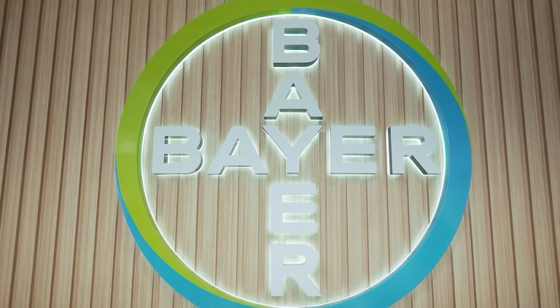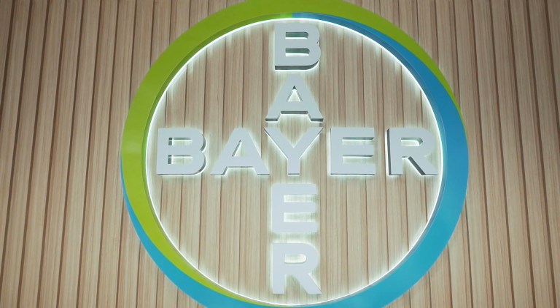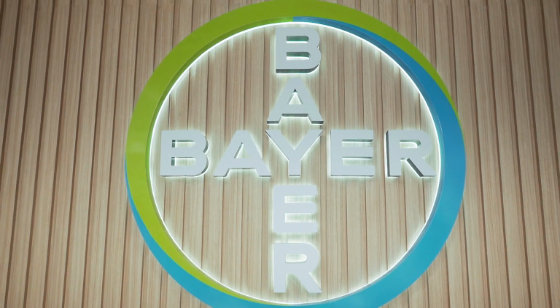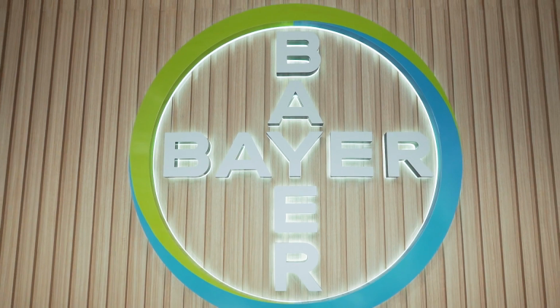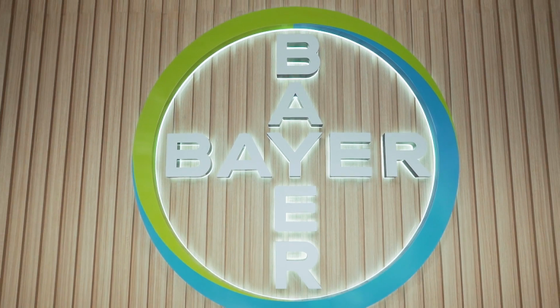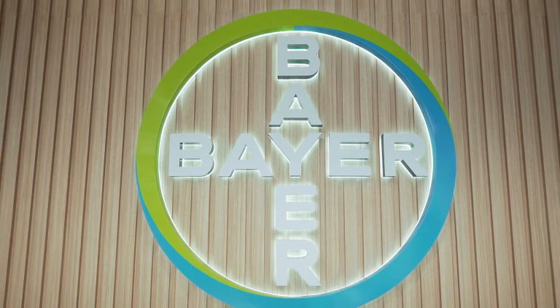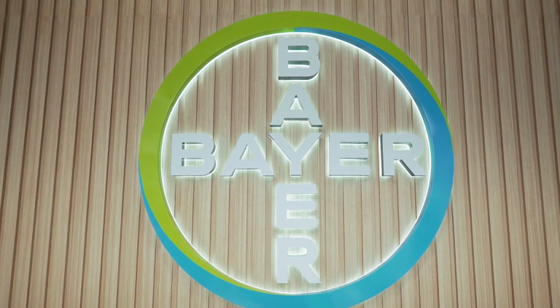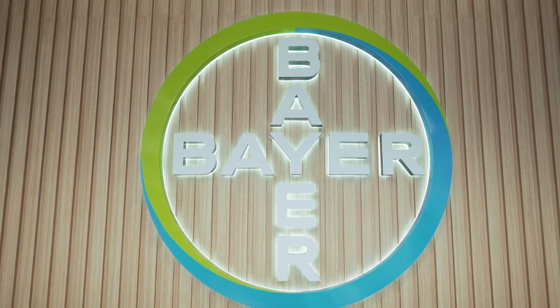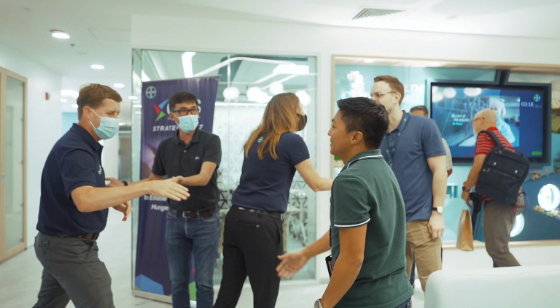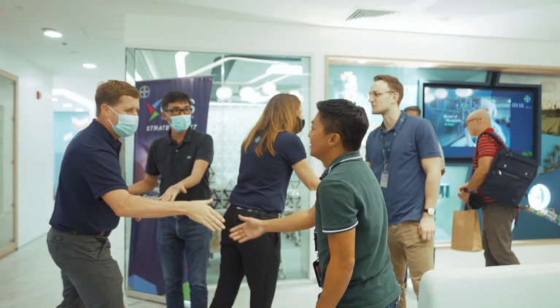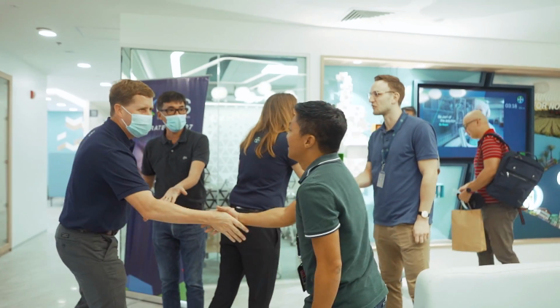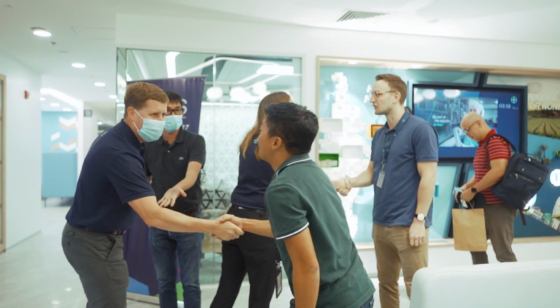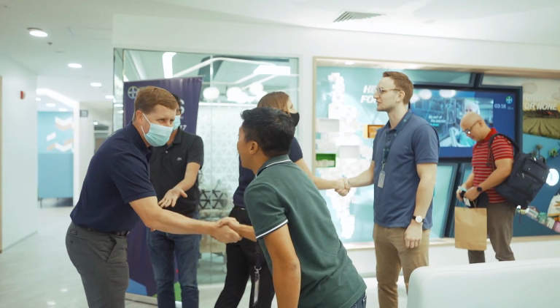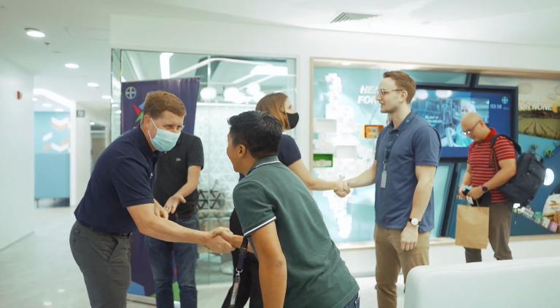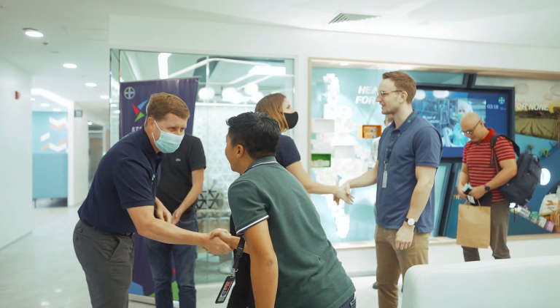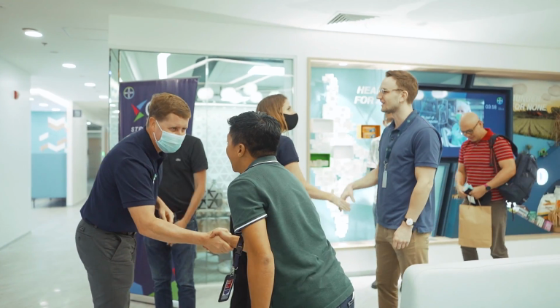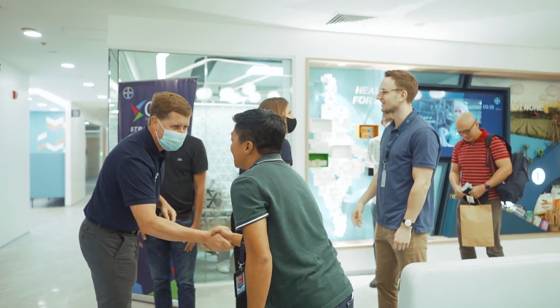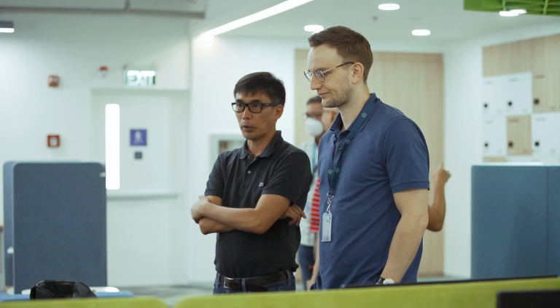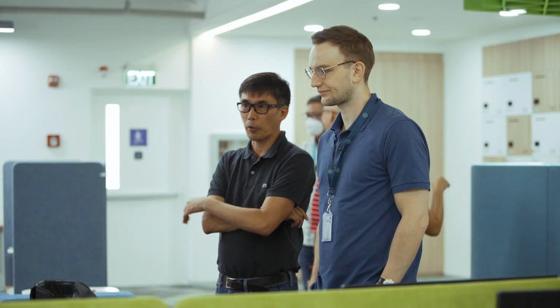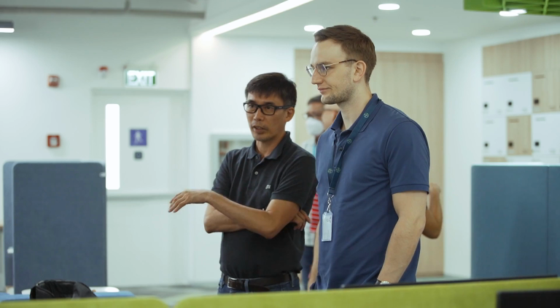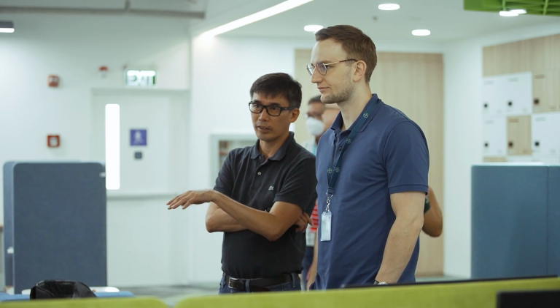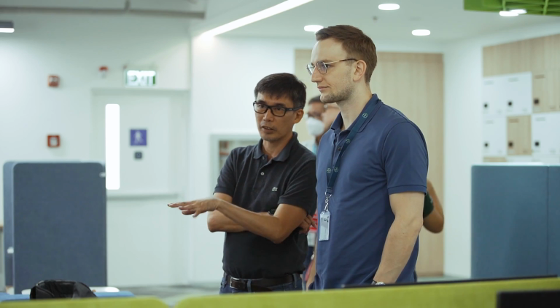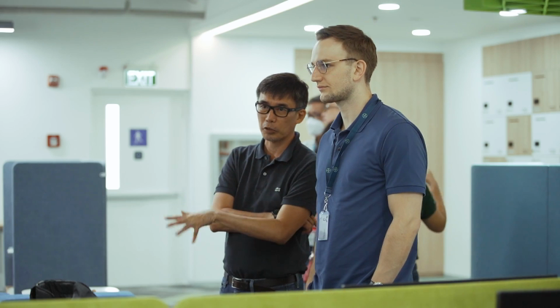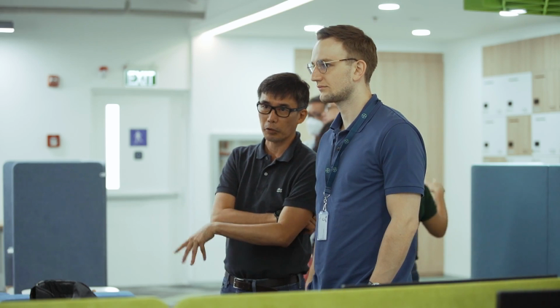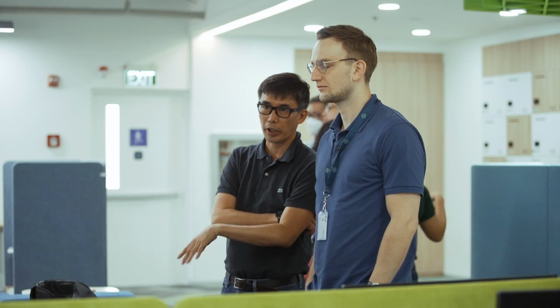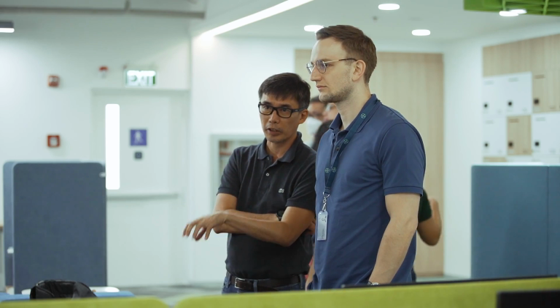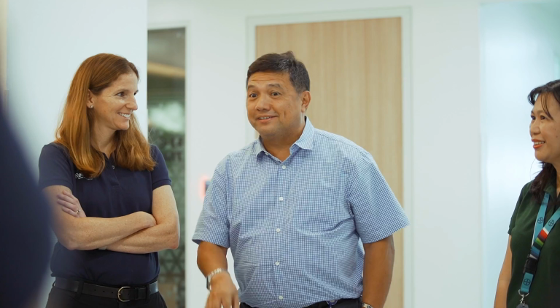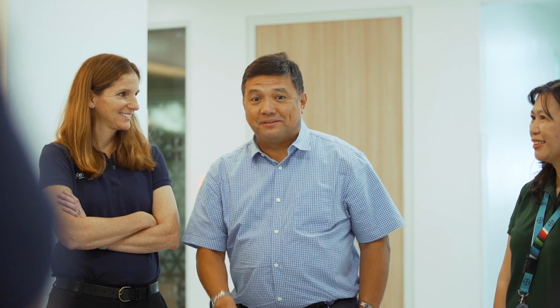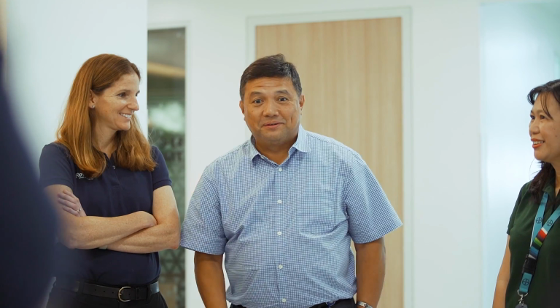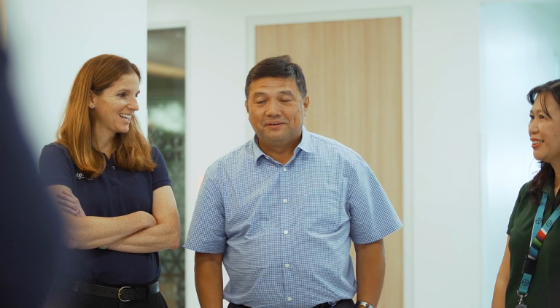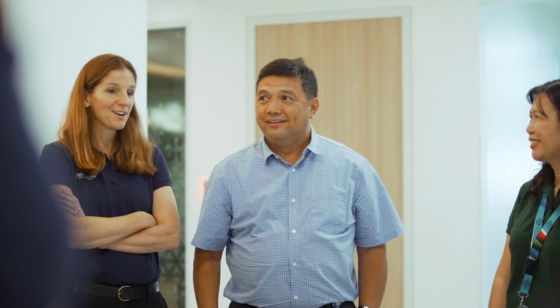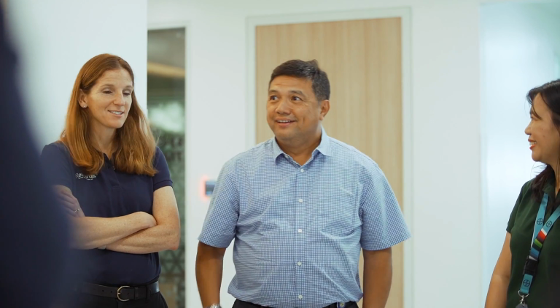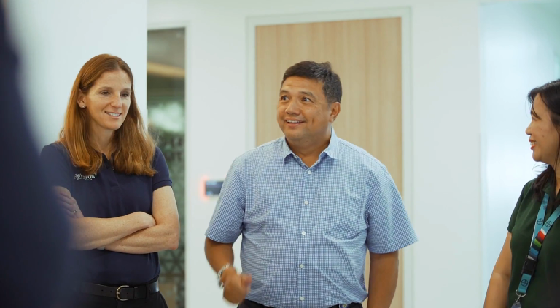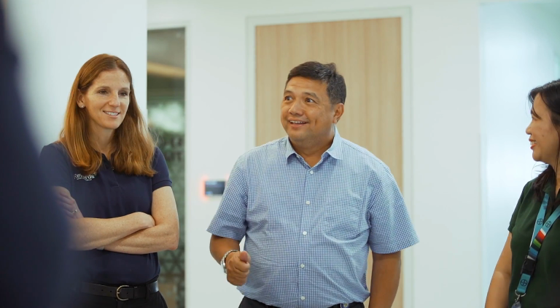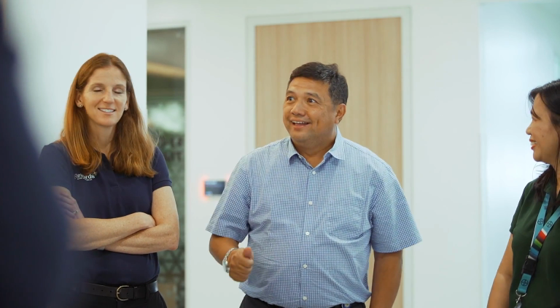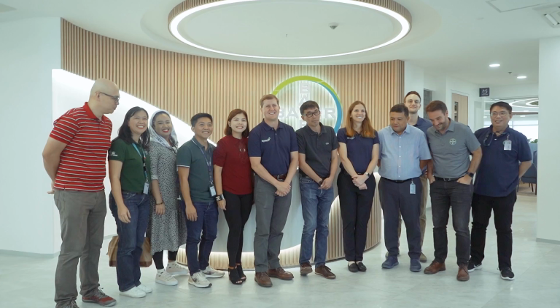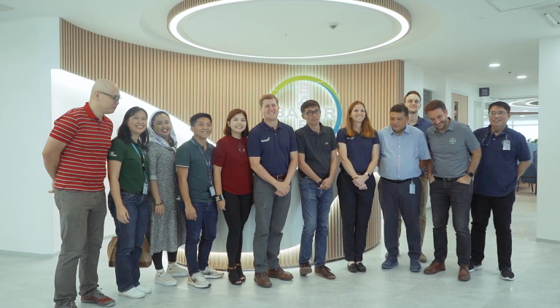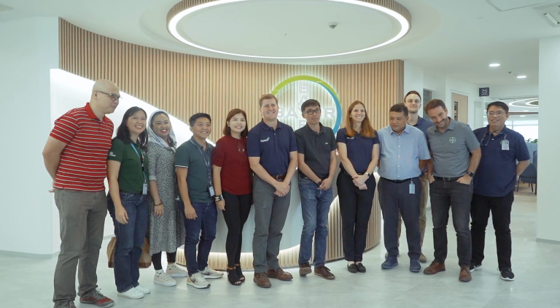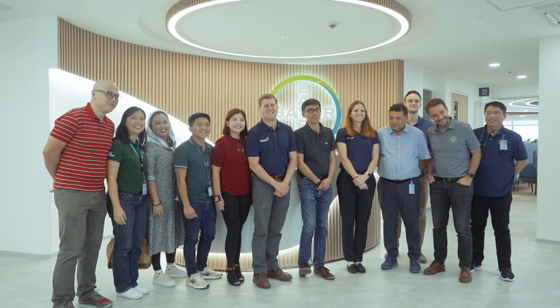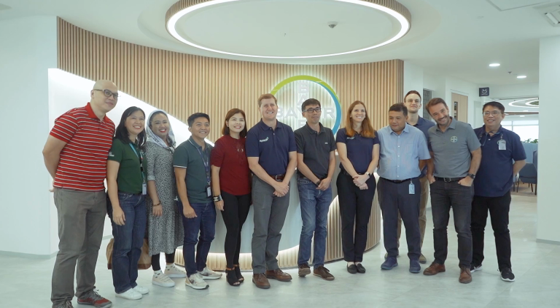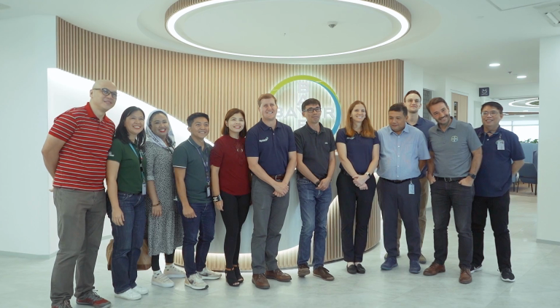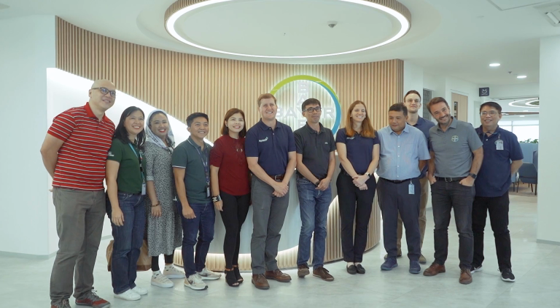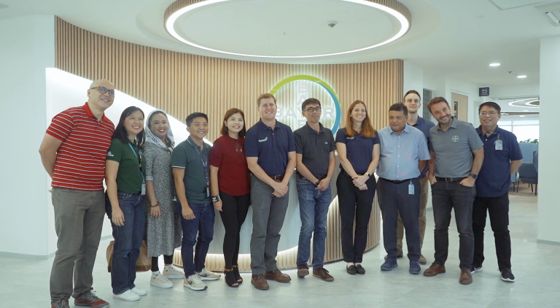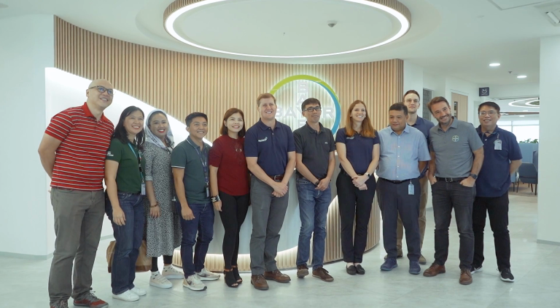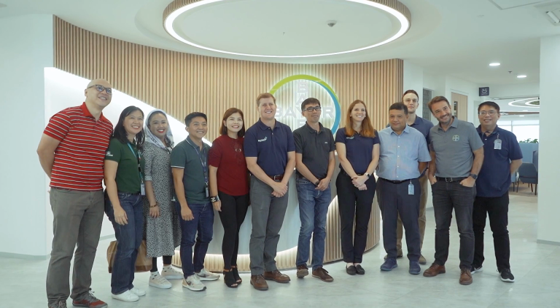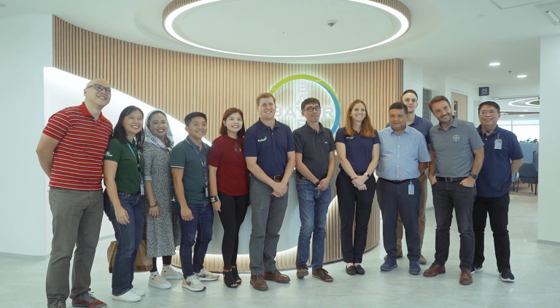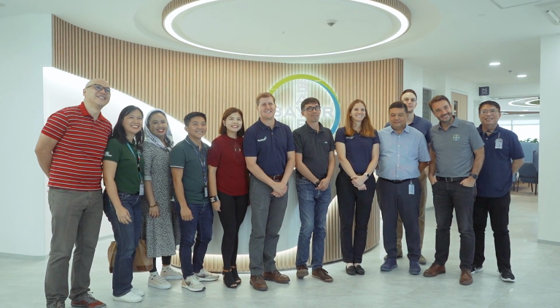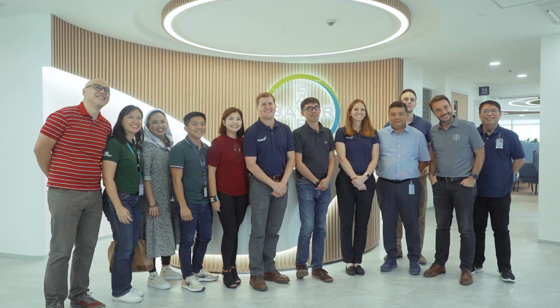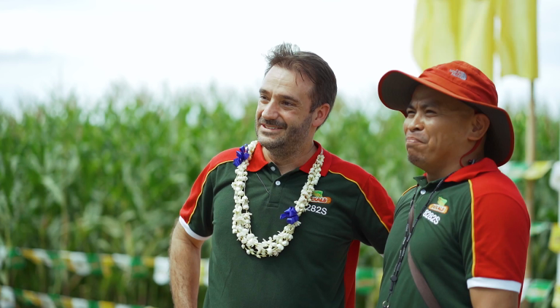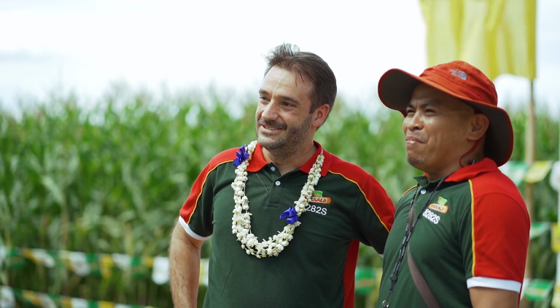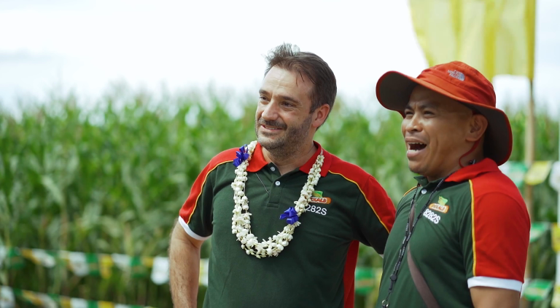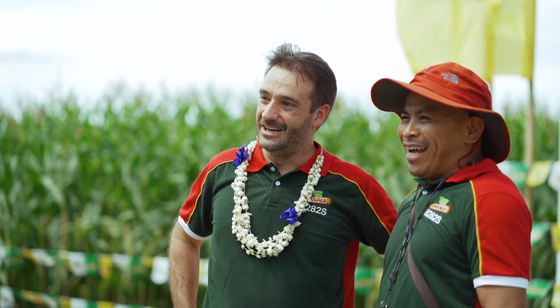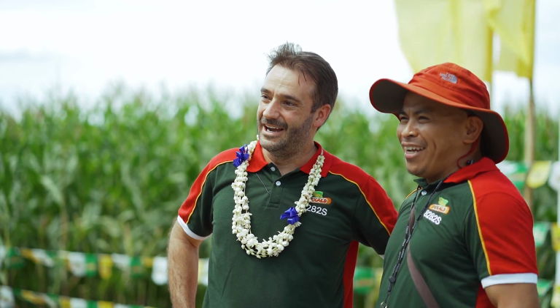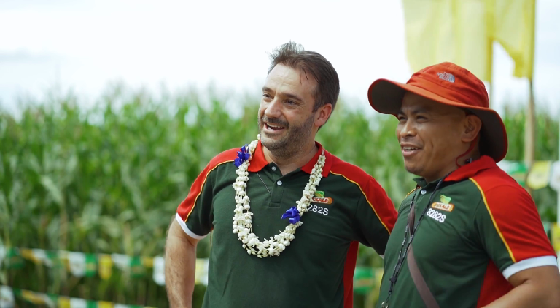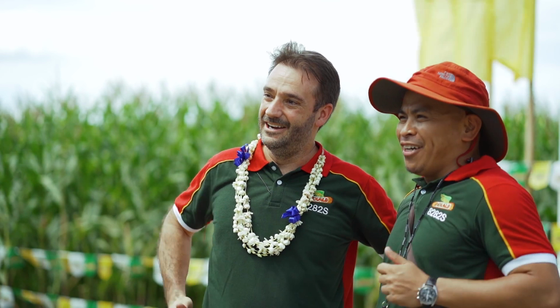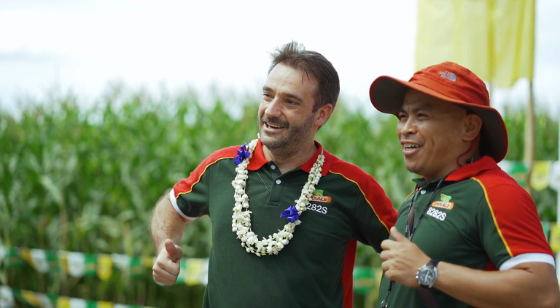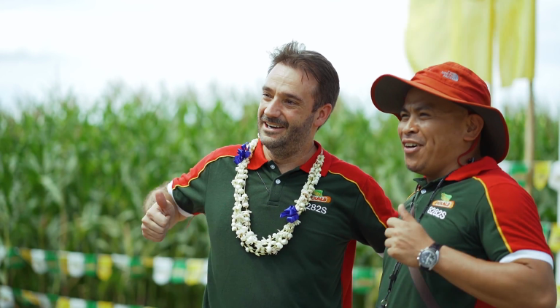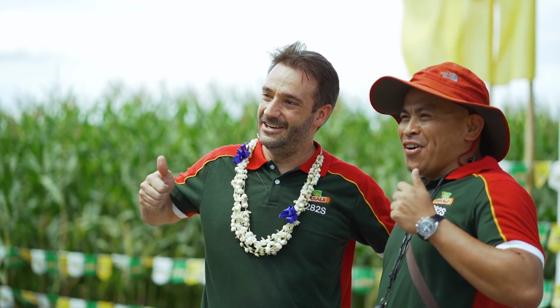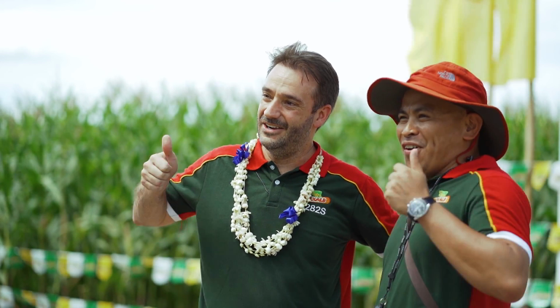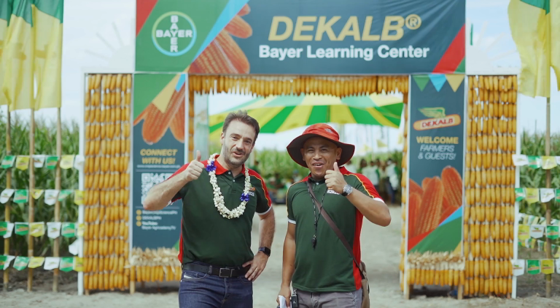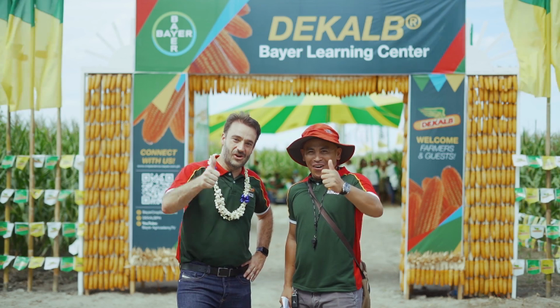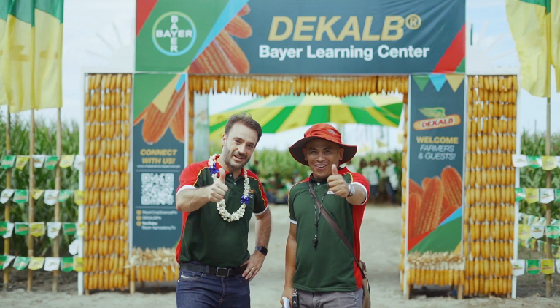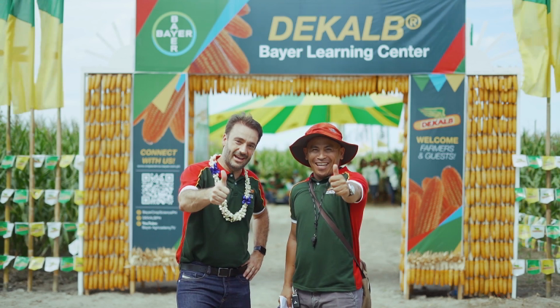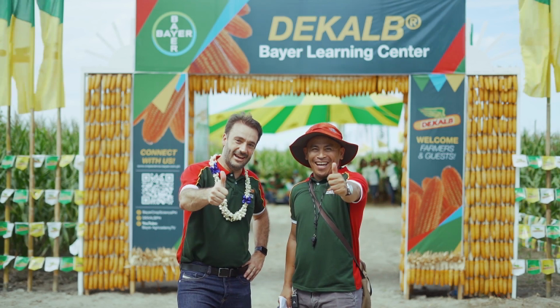Join us in this journey and let's go from being a really good company to being a great company to work for. Bayer, okay!